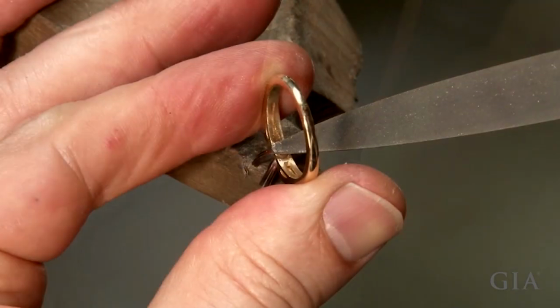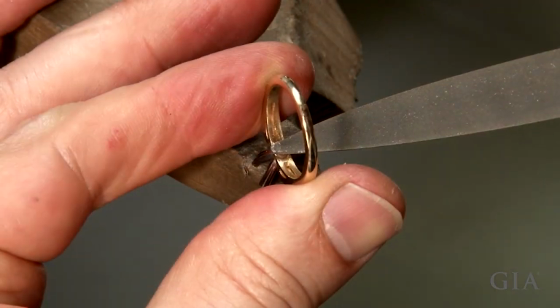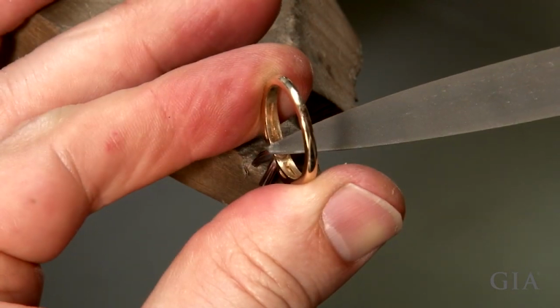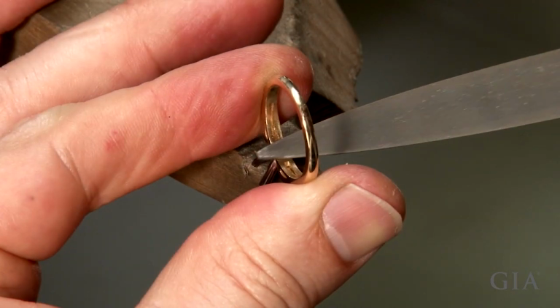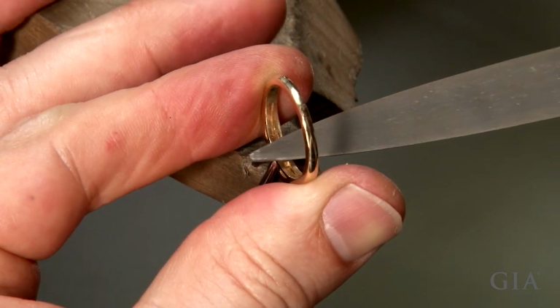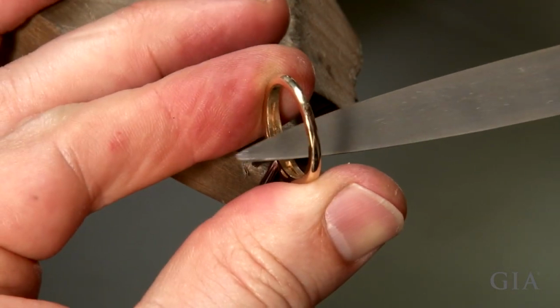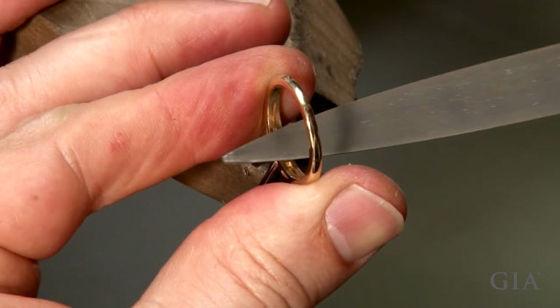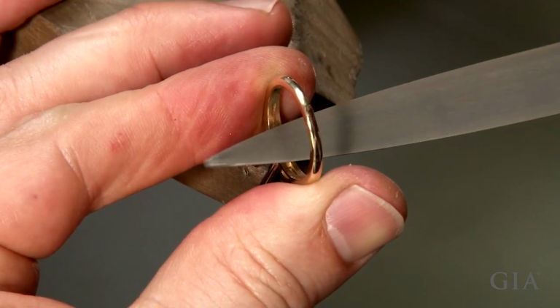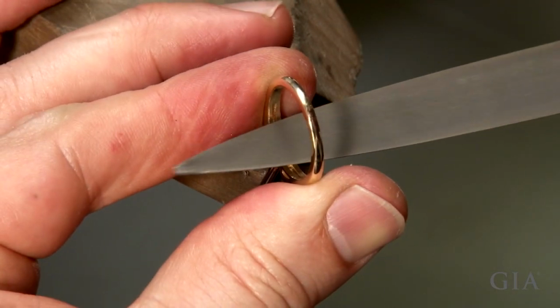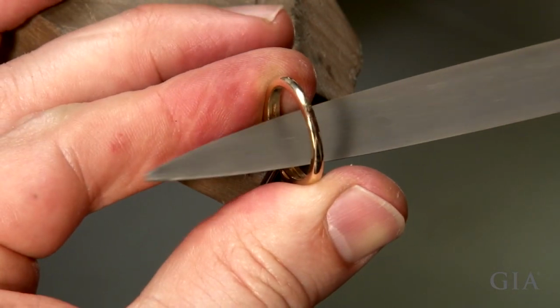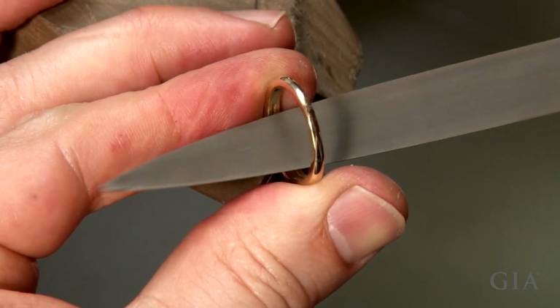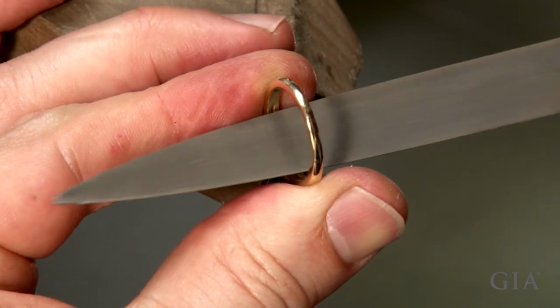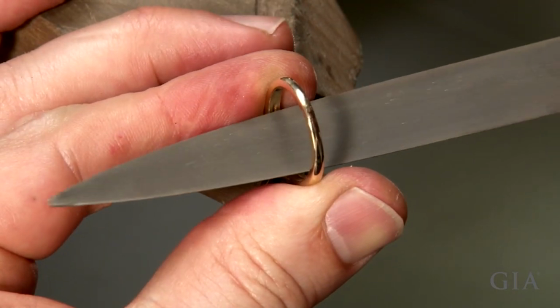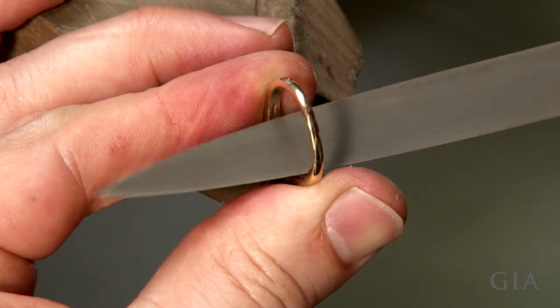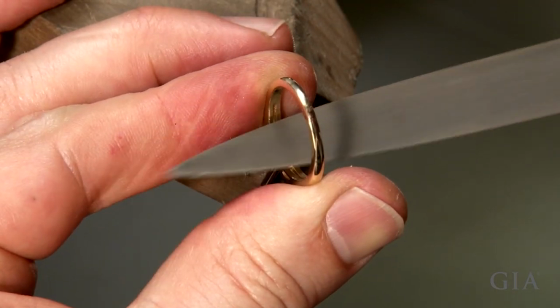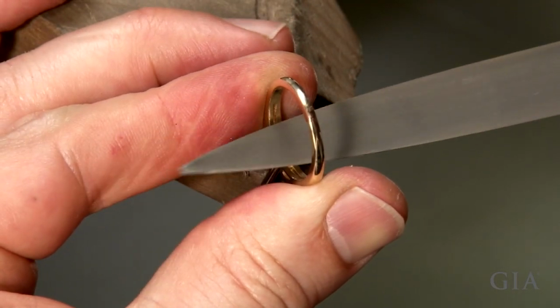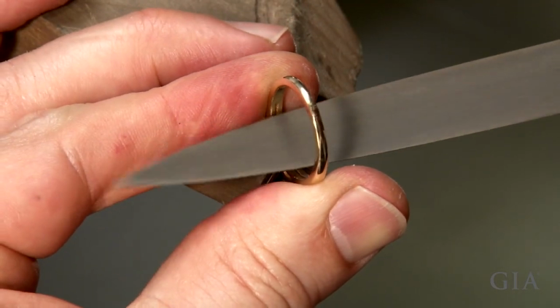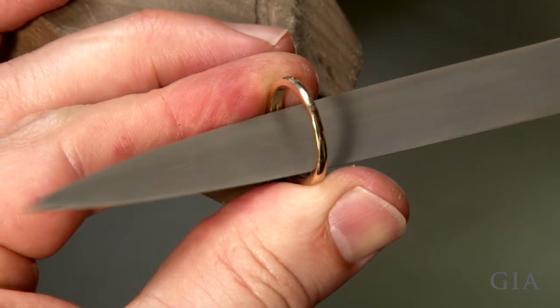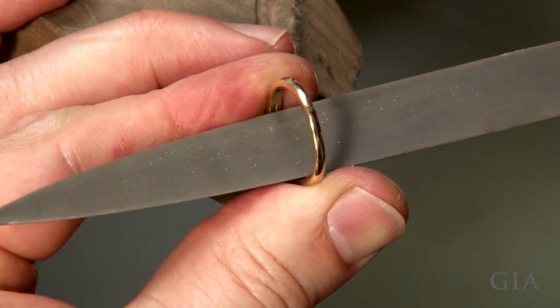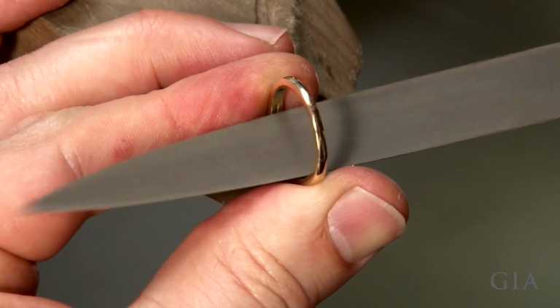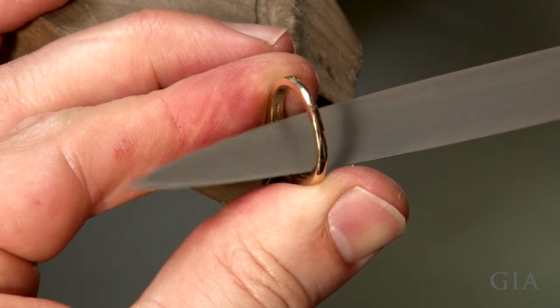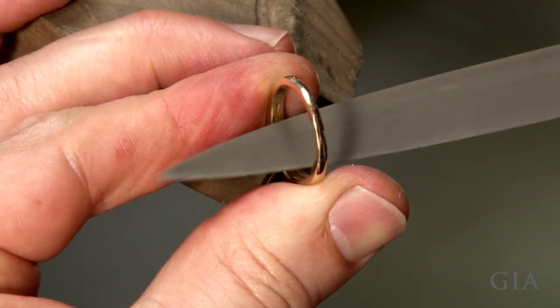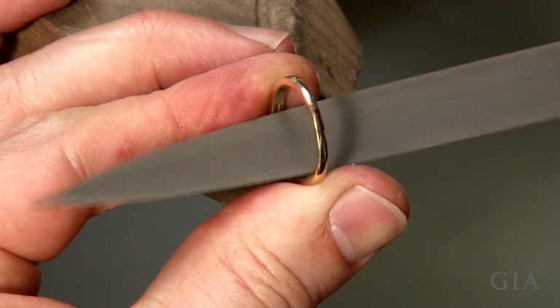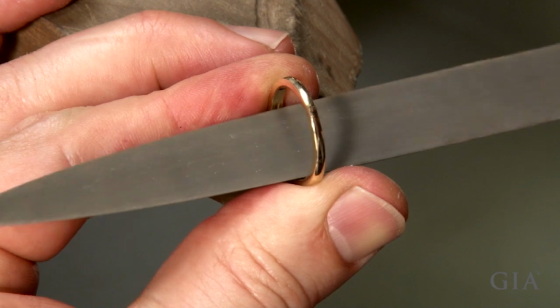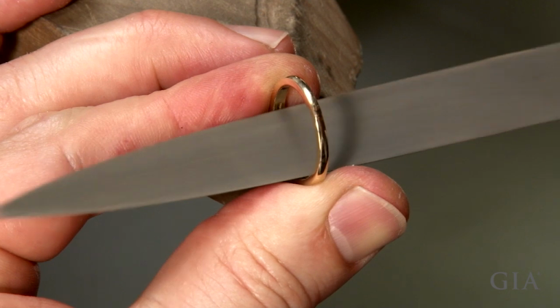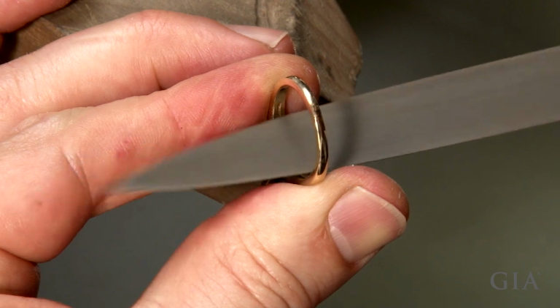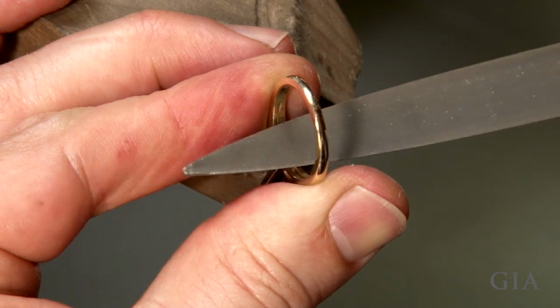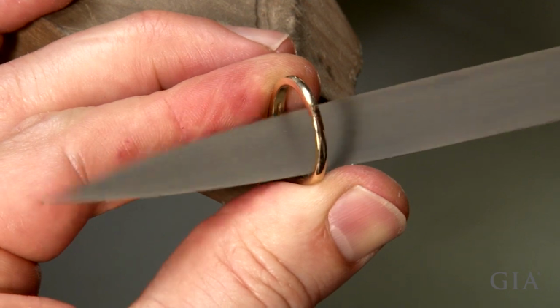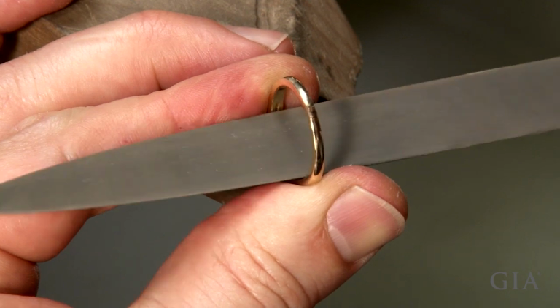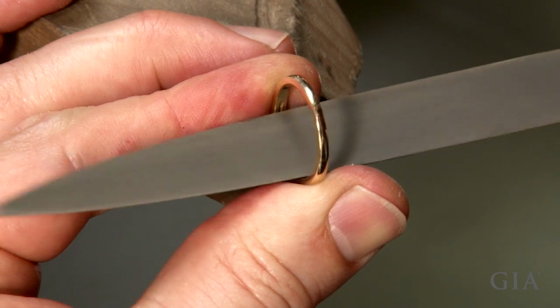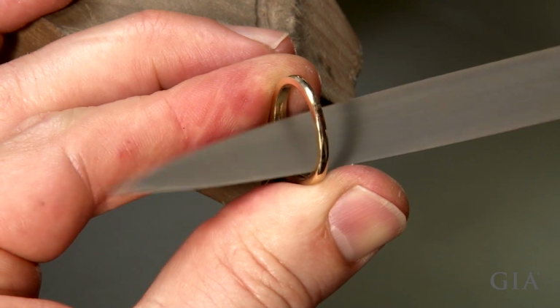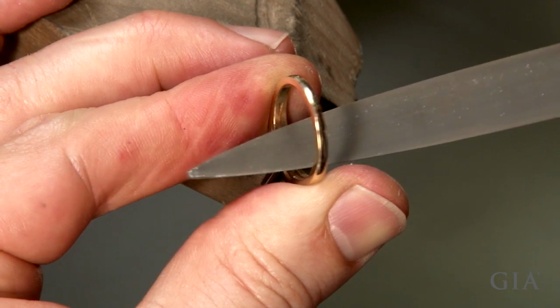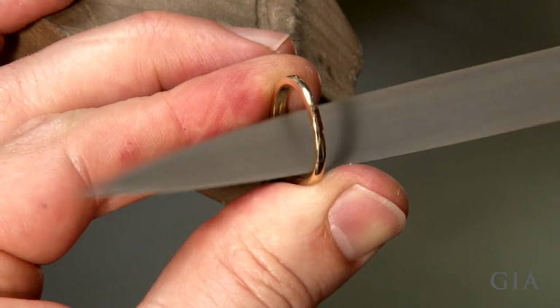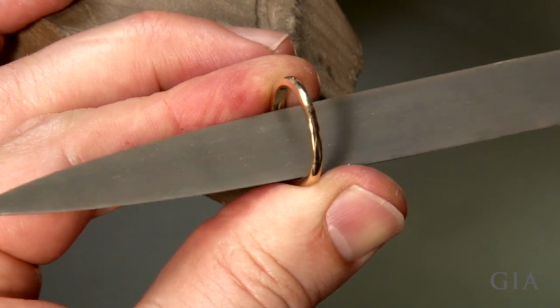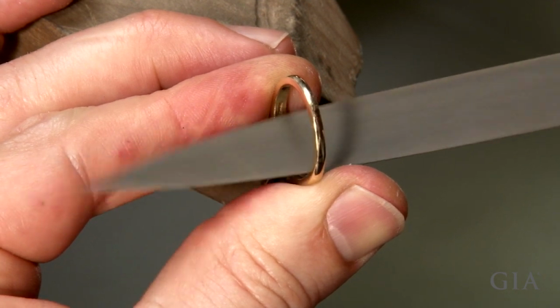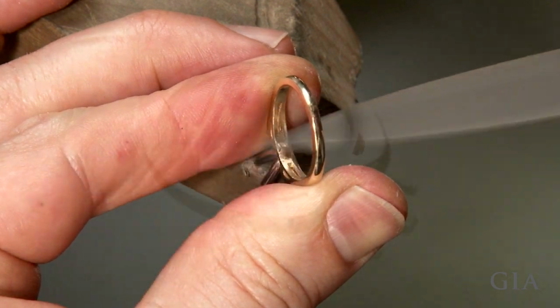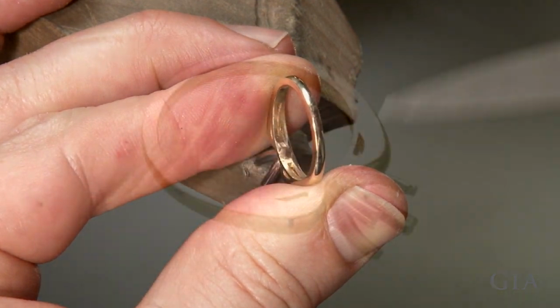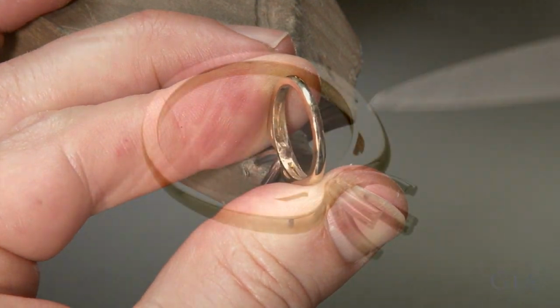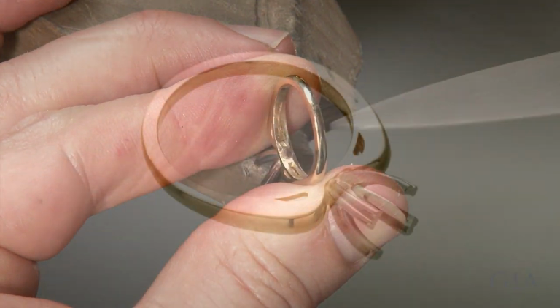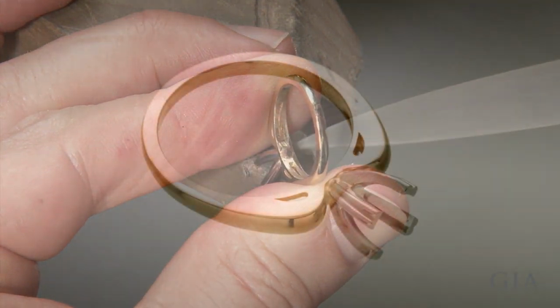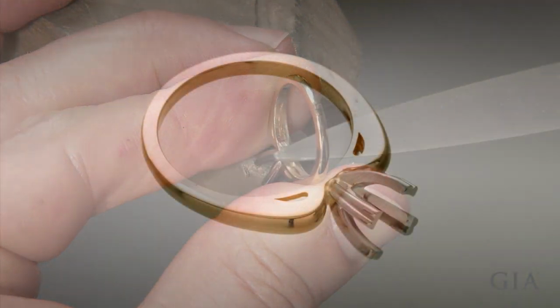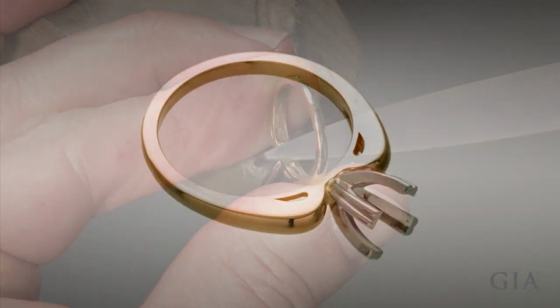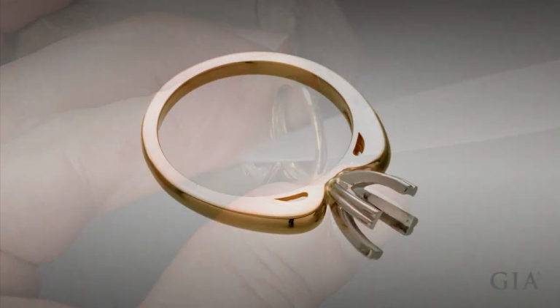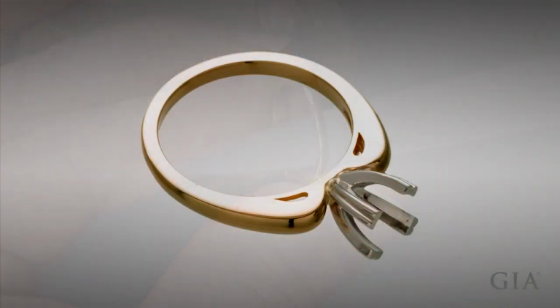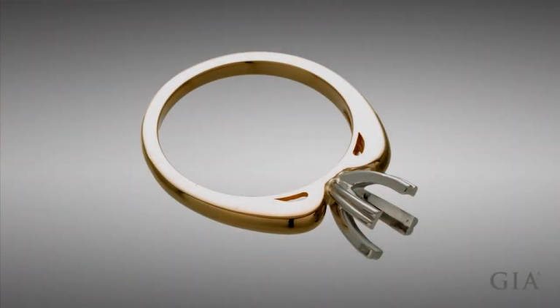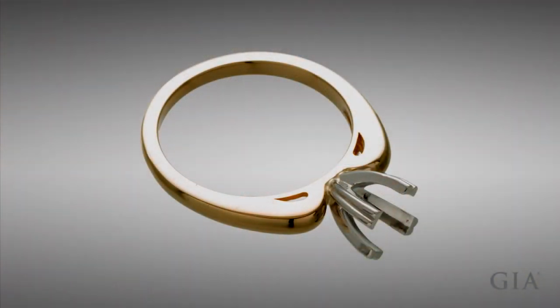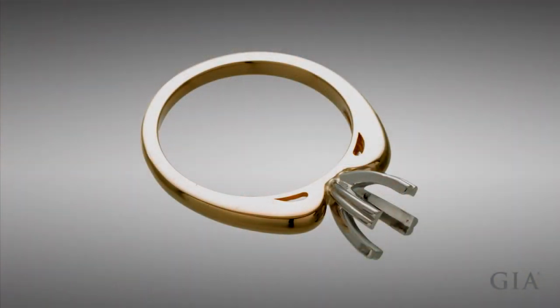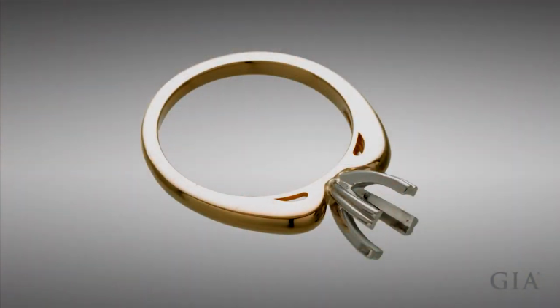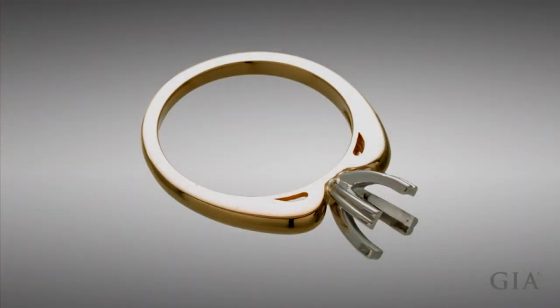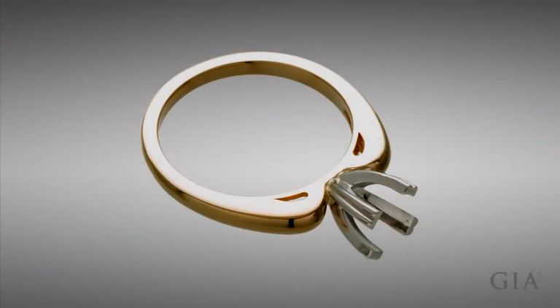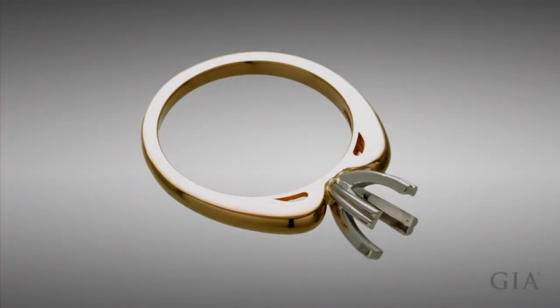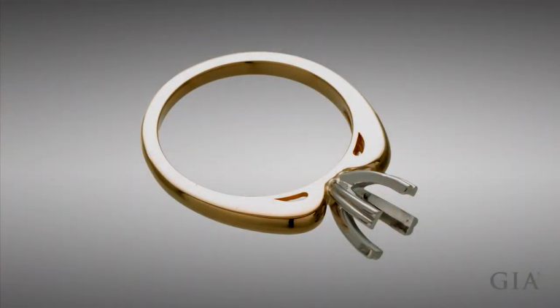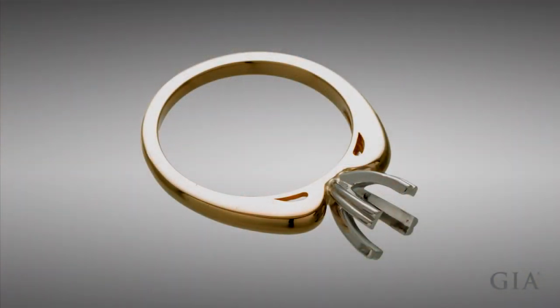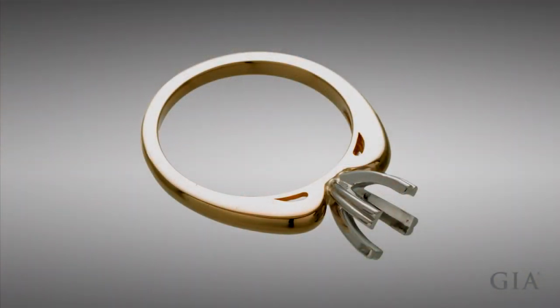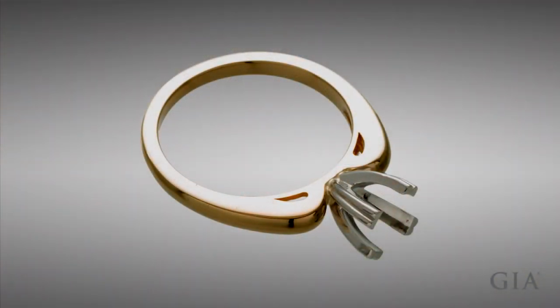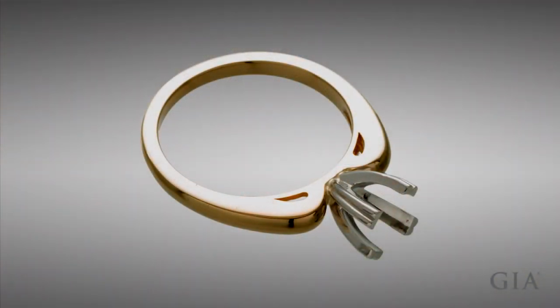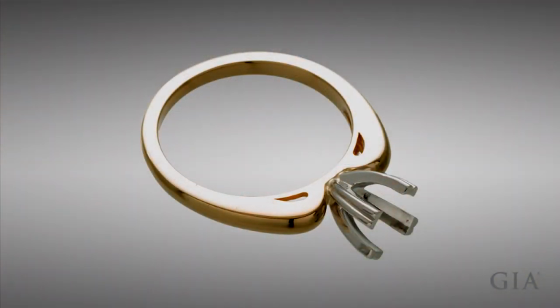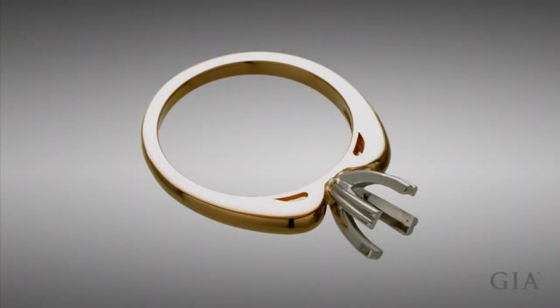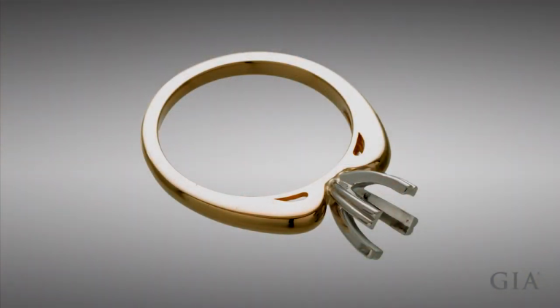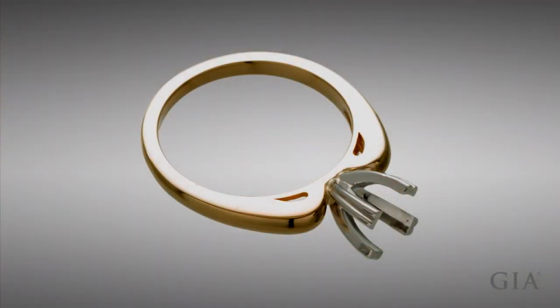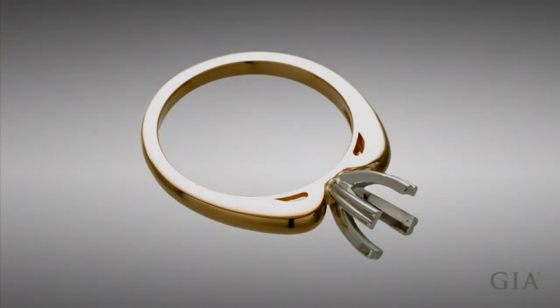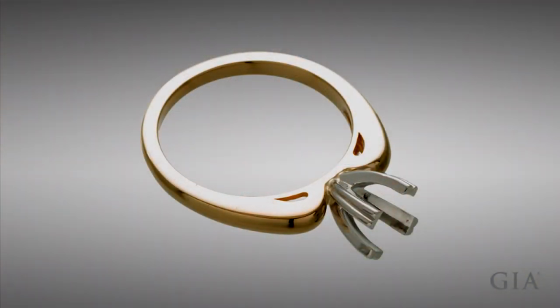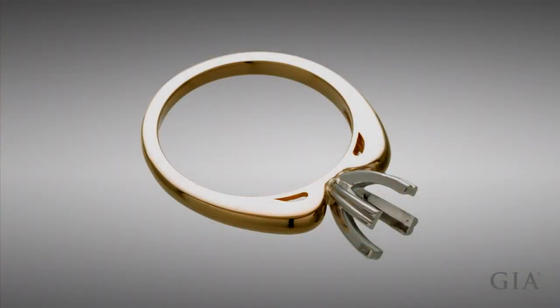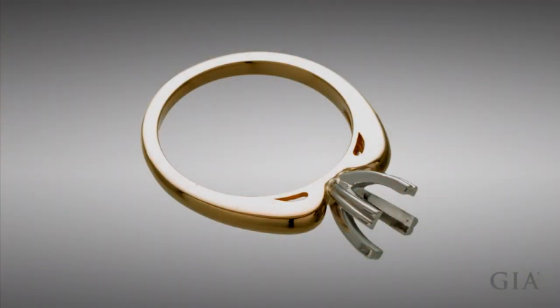File, polish, buff, and clean. The ring is now ready for setting.